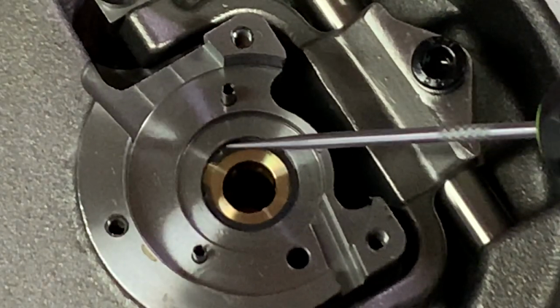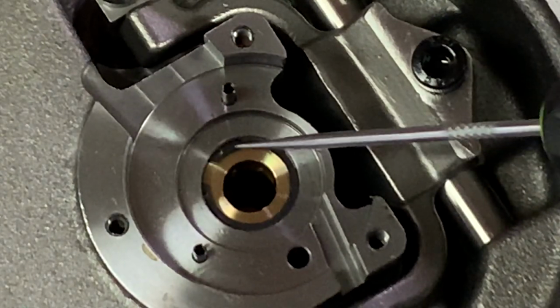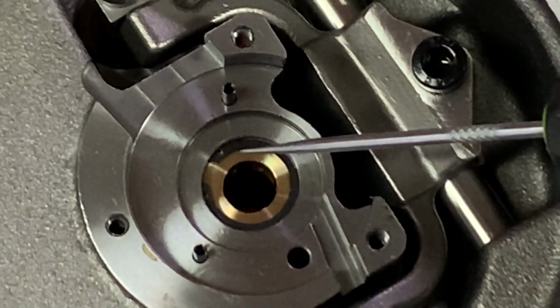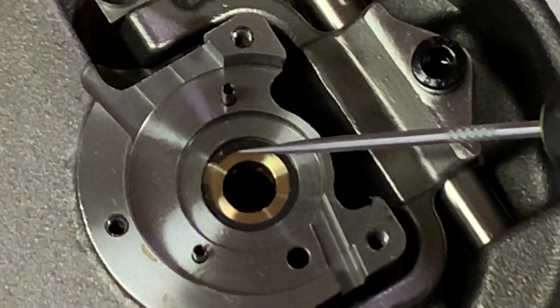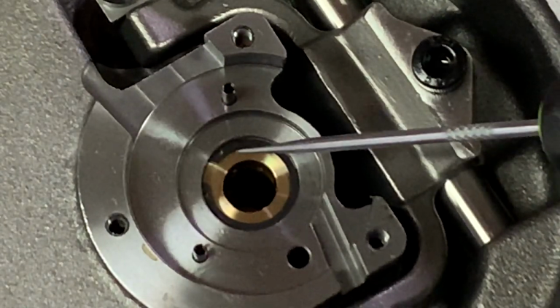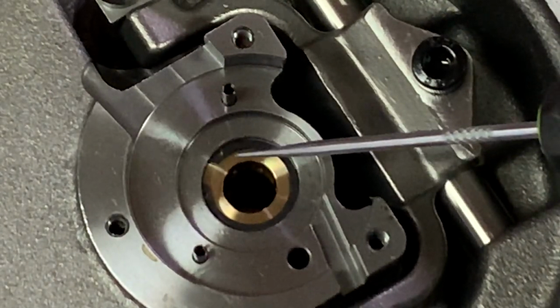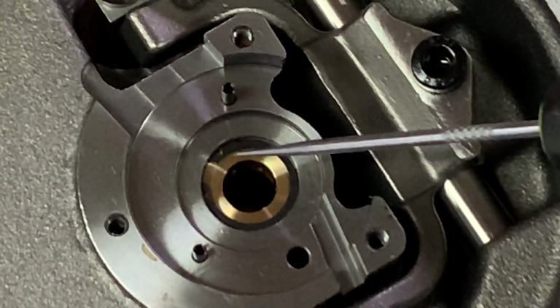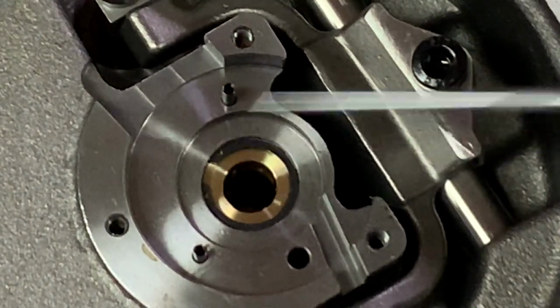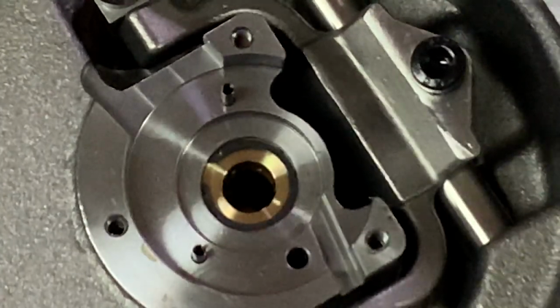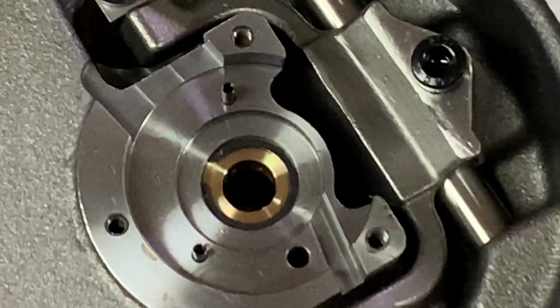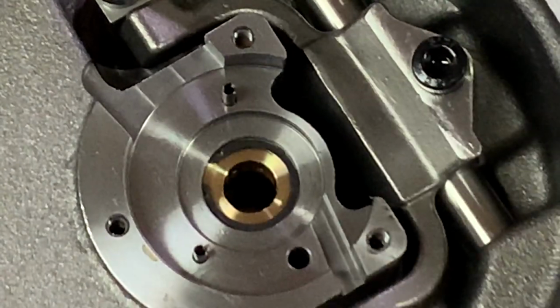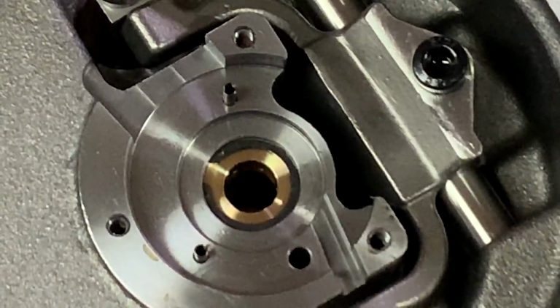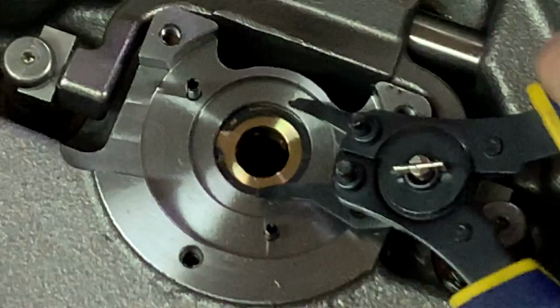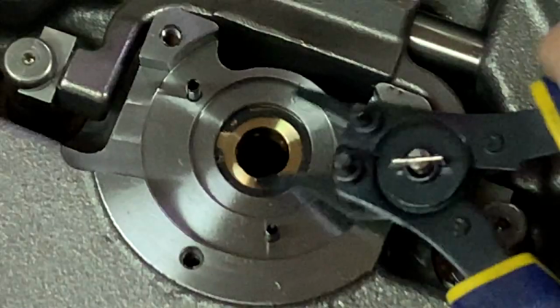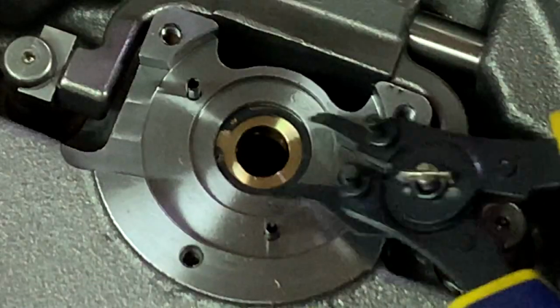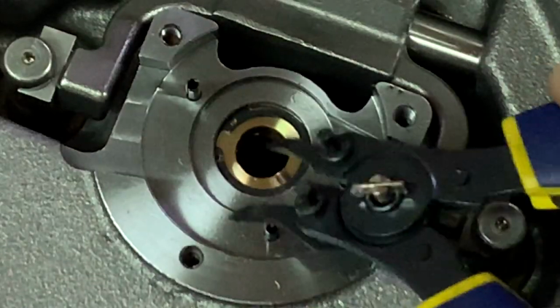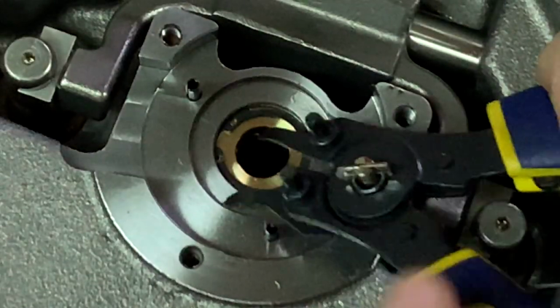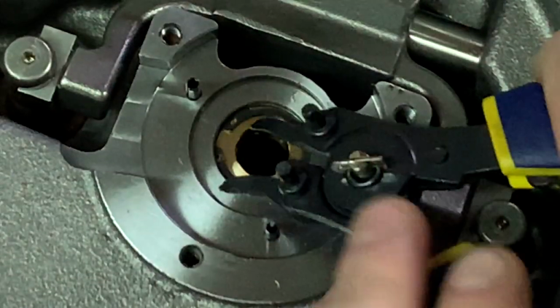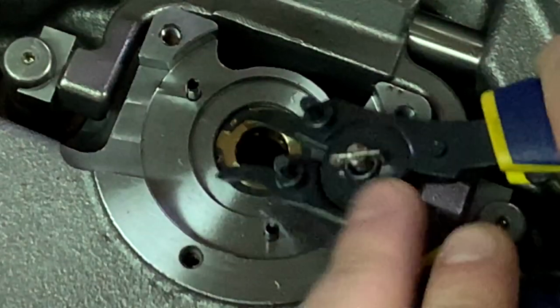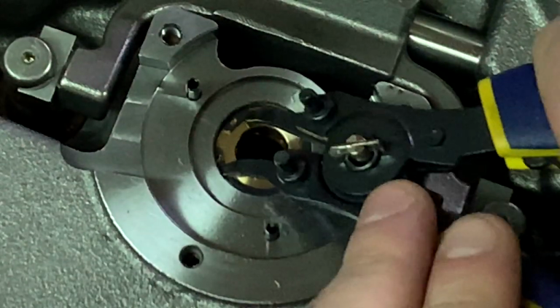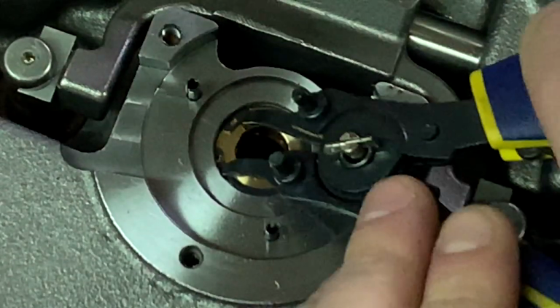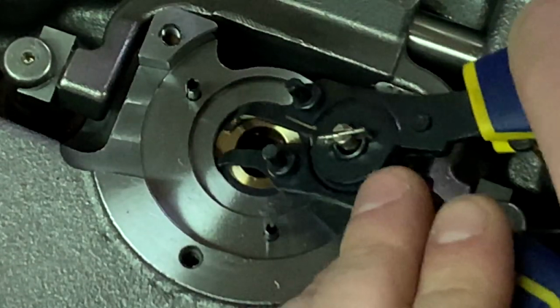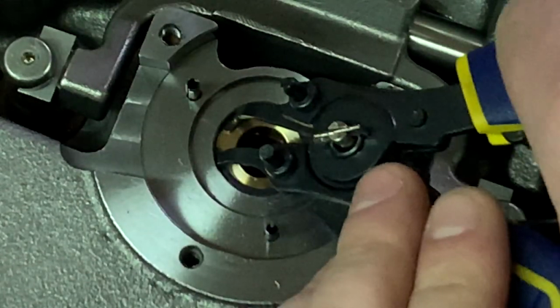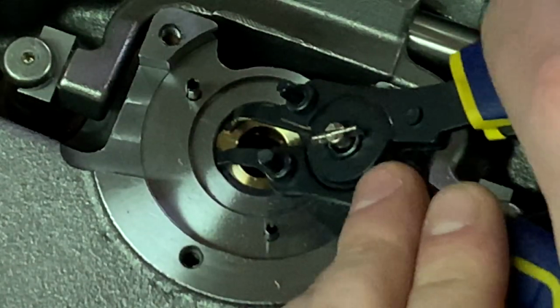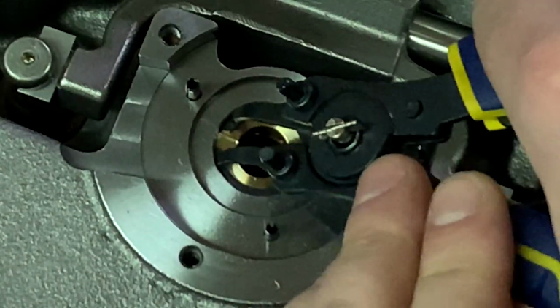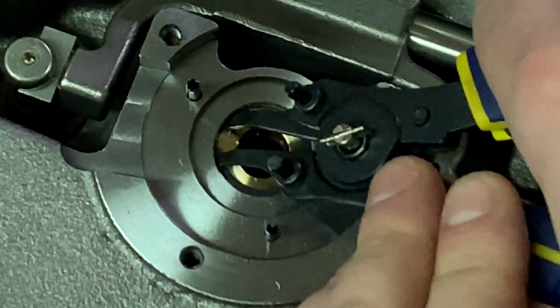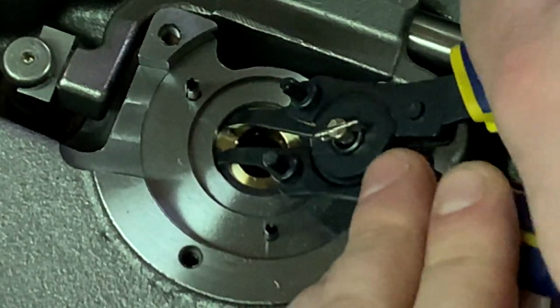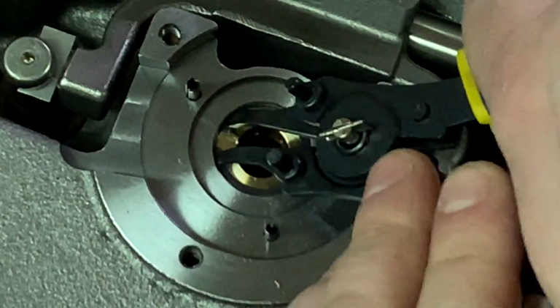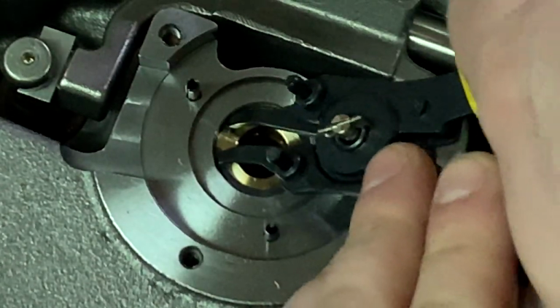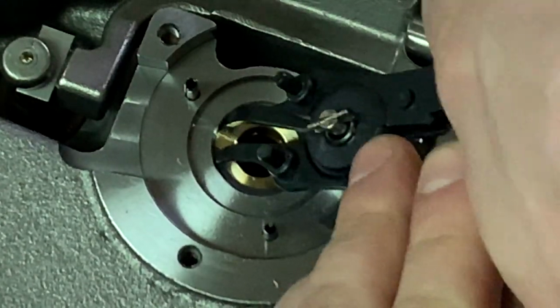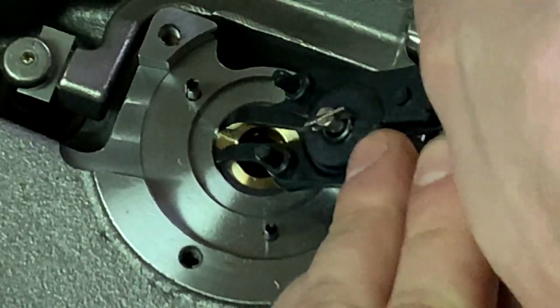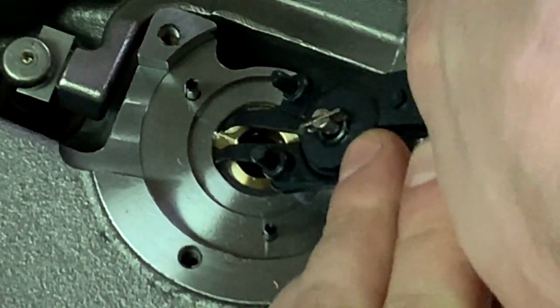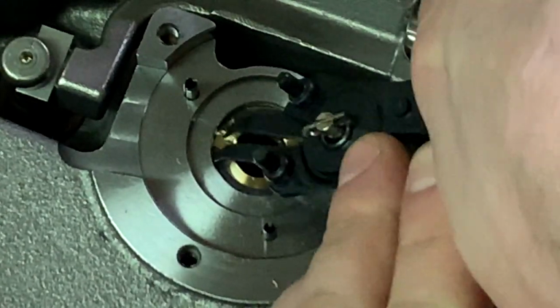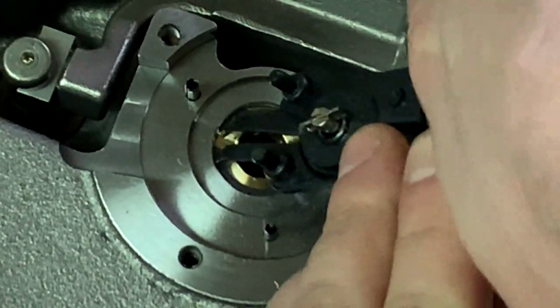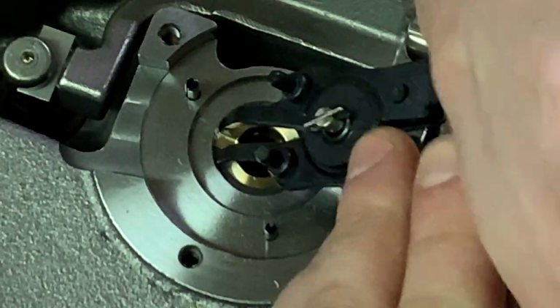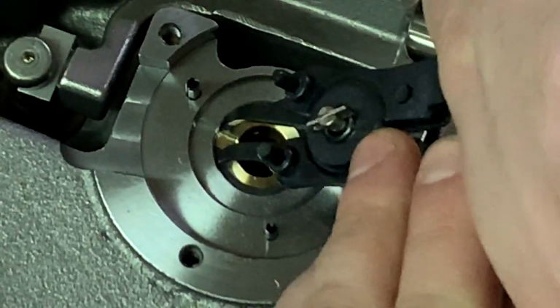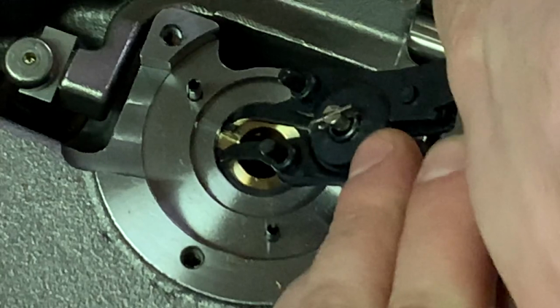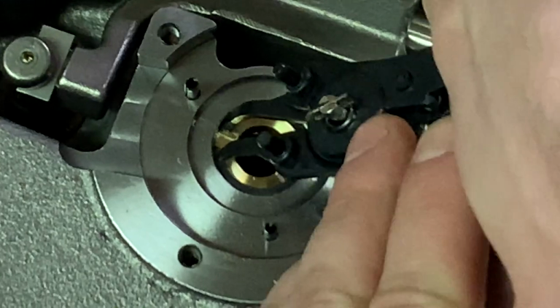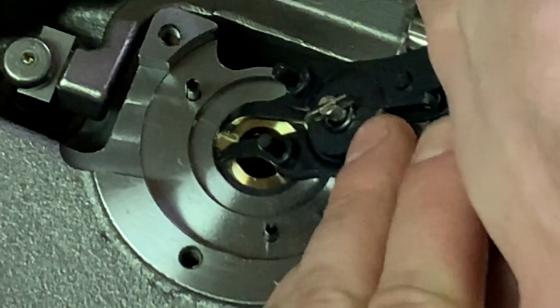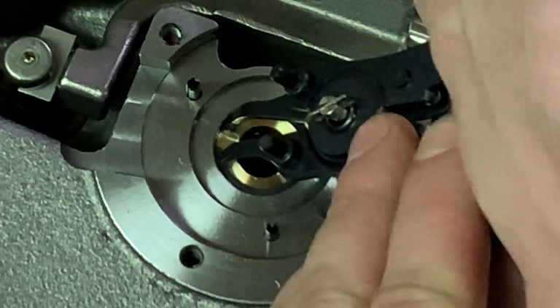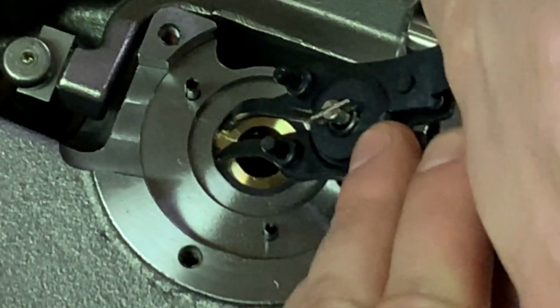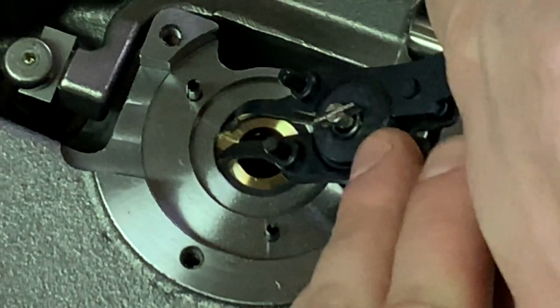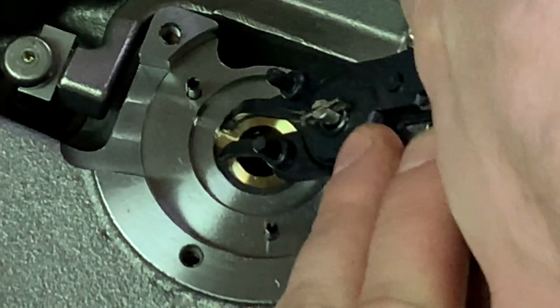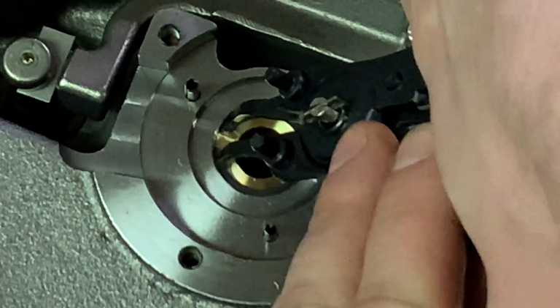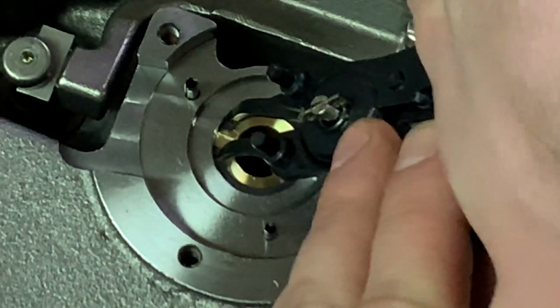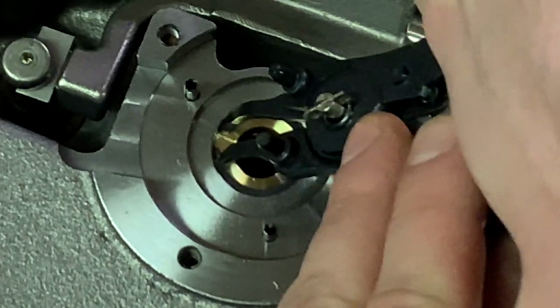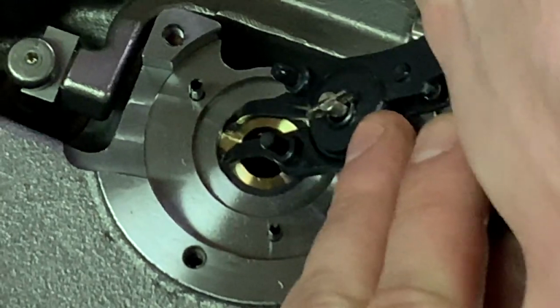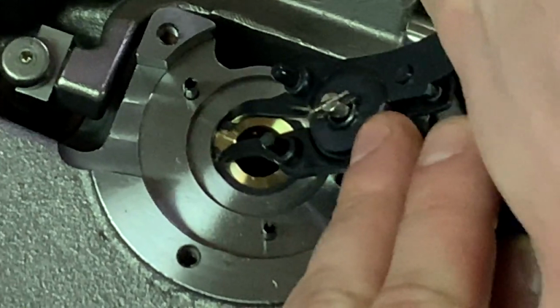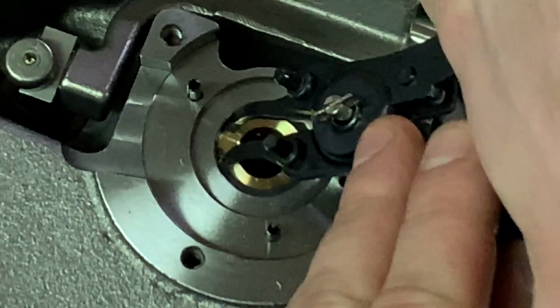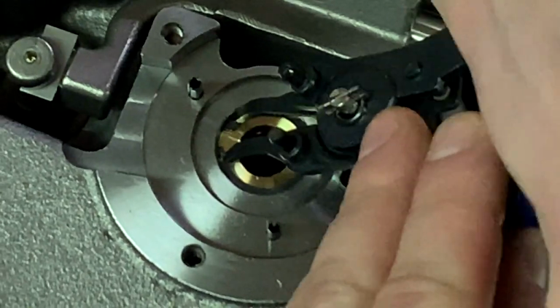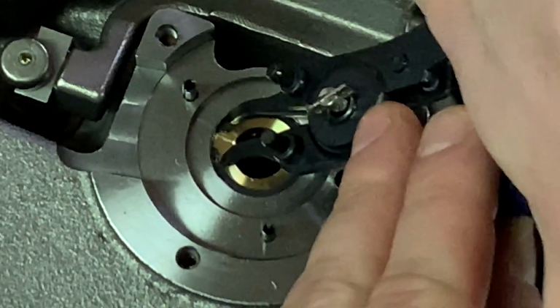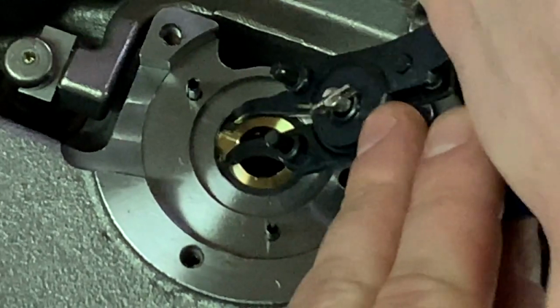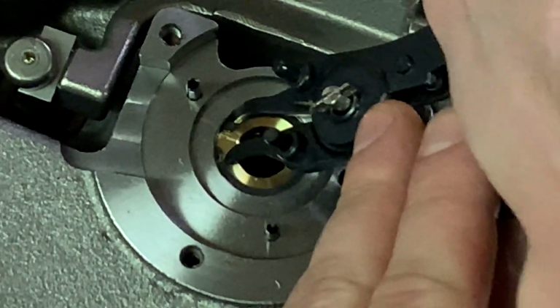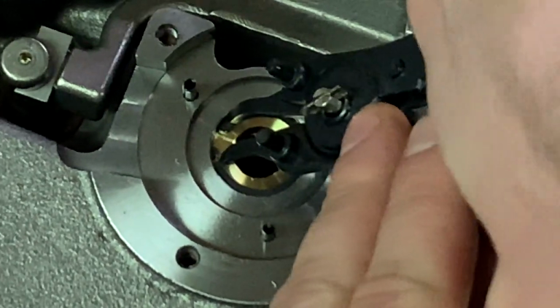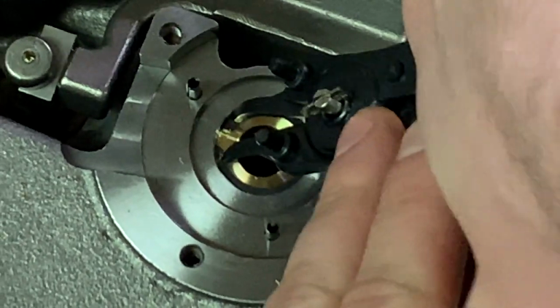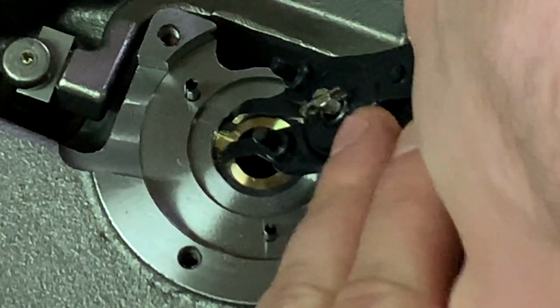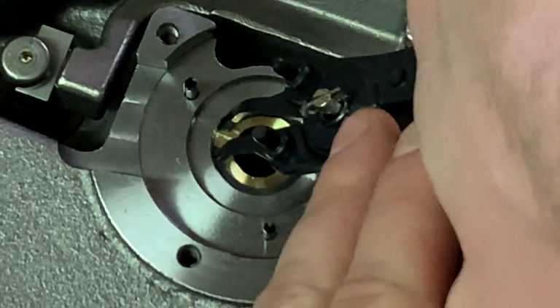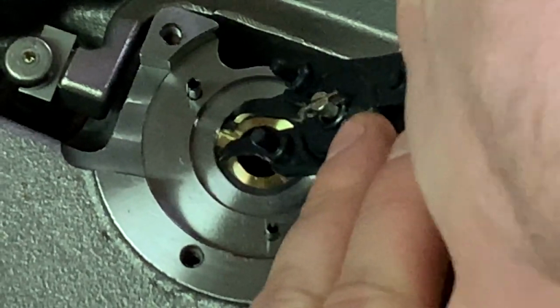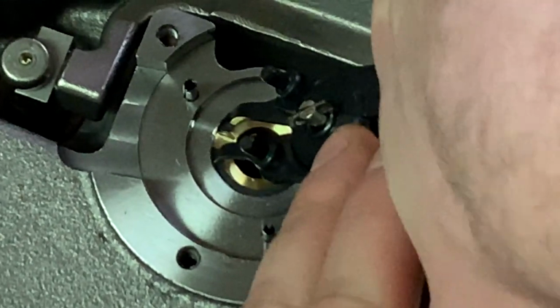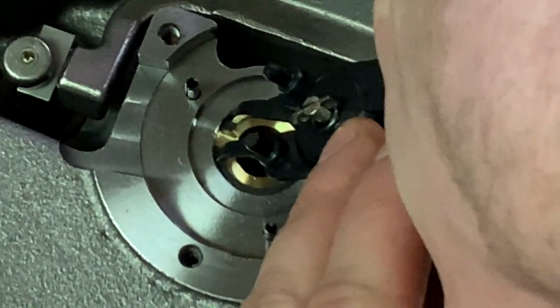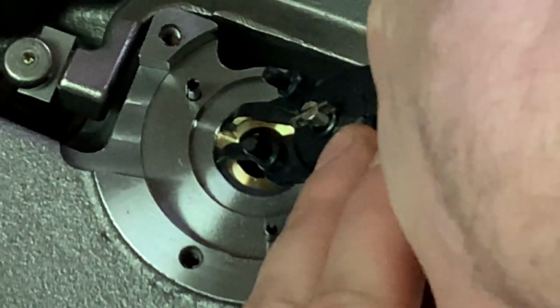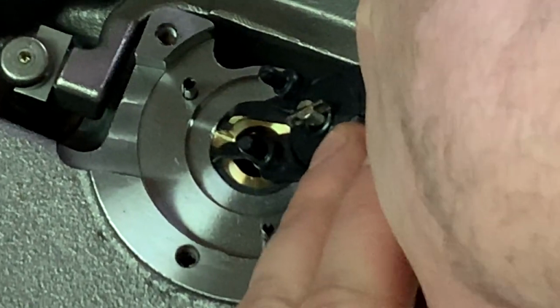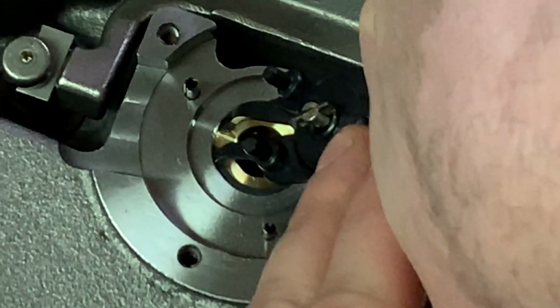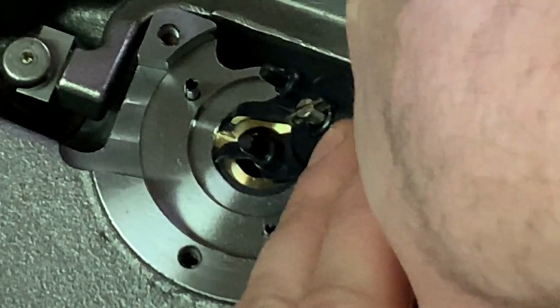This retaining clip is holding in the compressor side journal bearing, so once we pull this out we can also remove the journal bearing.